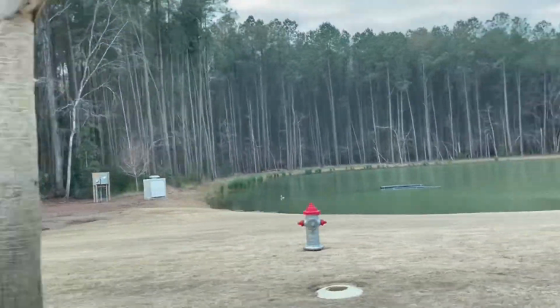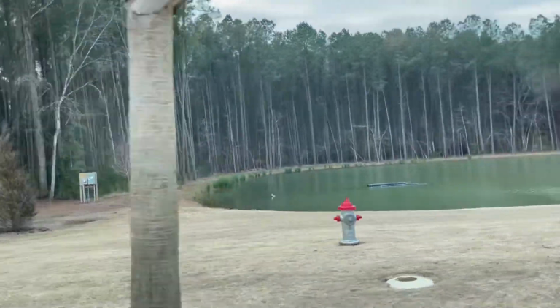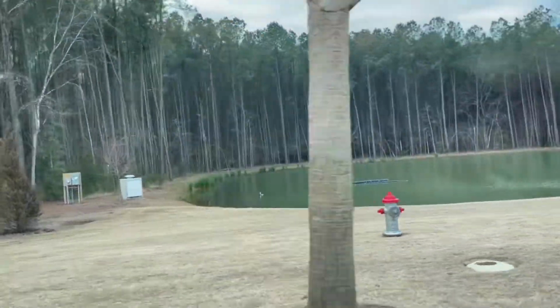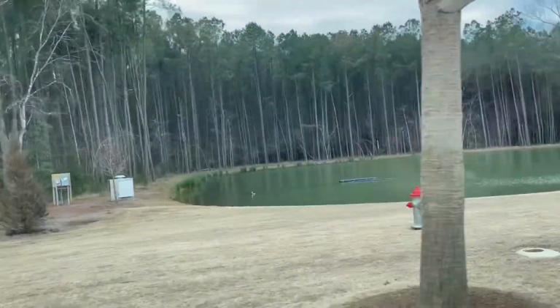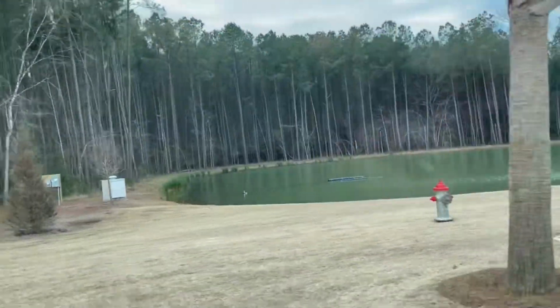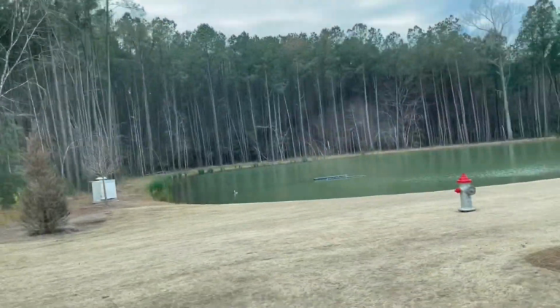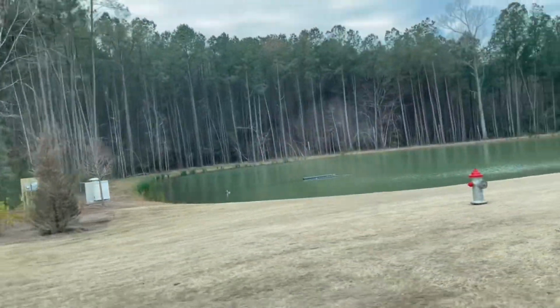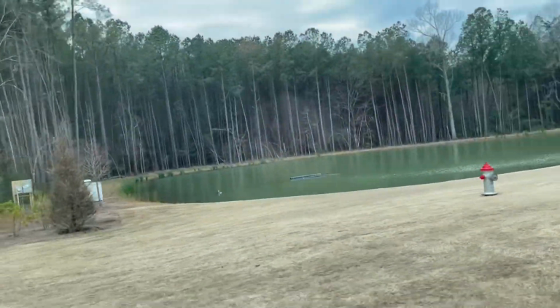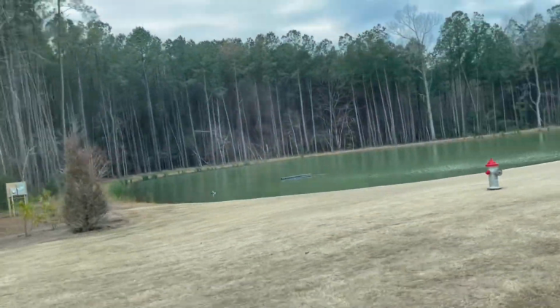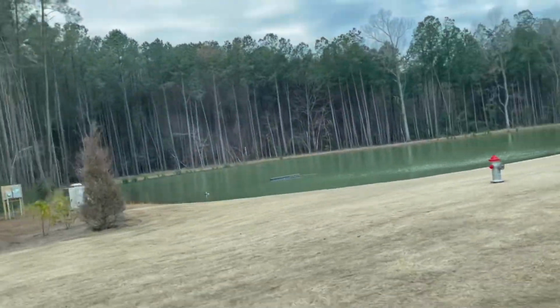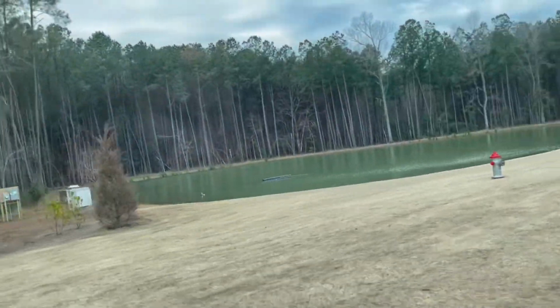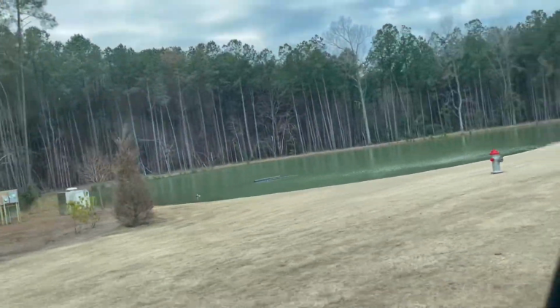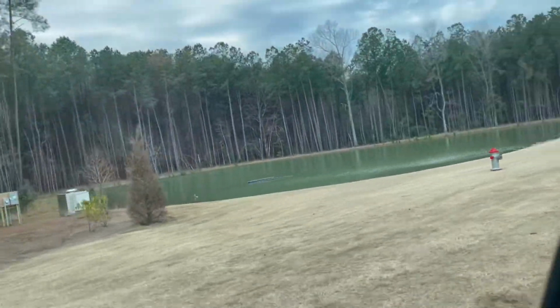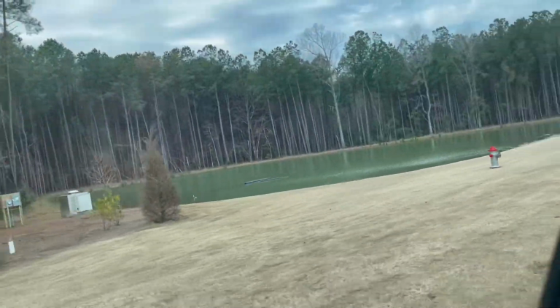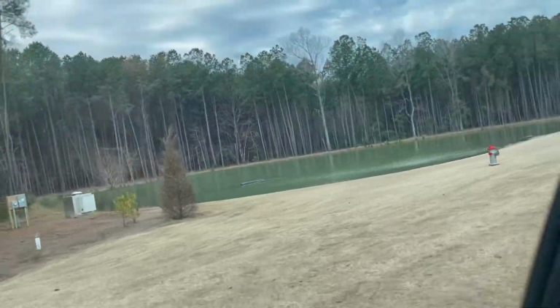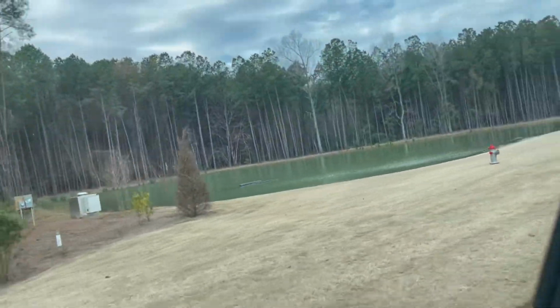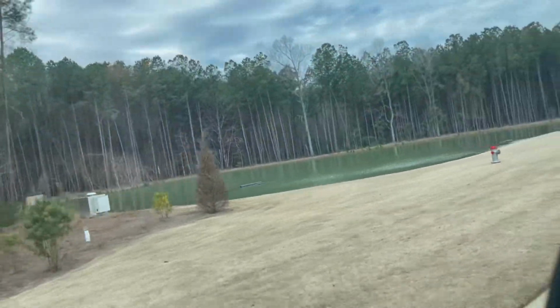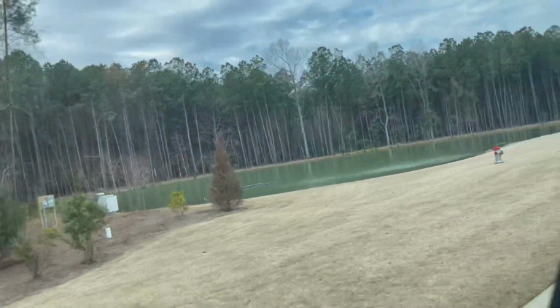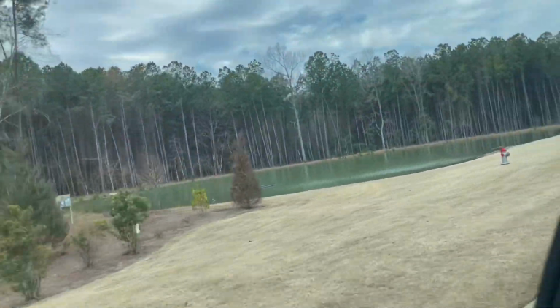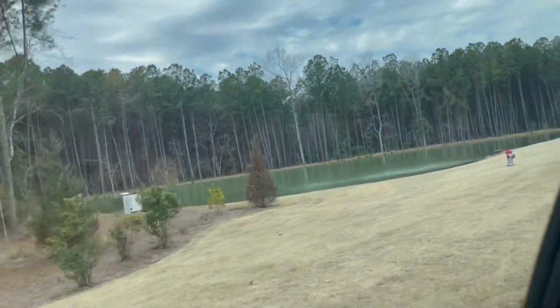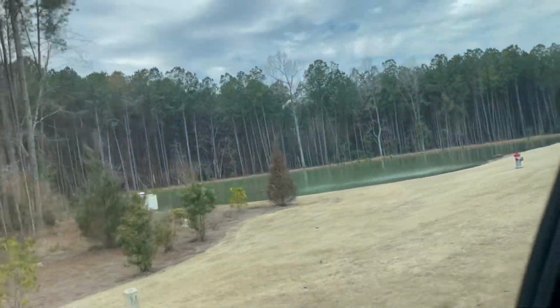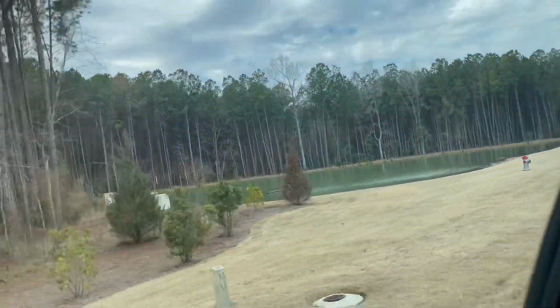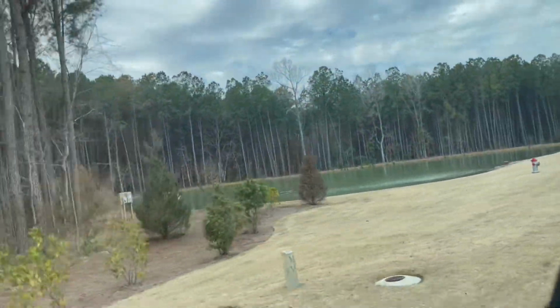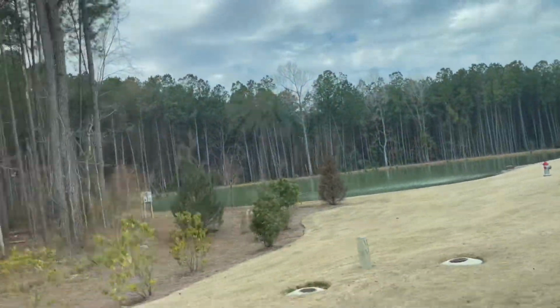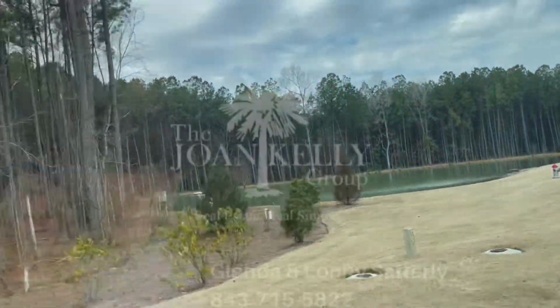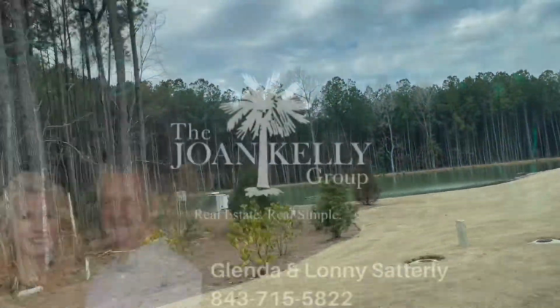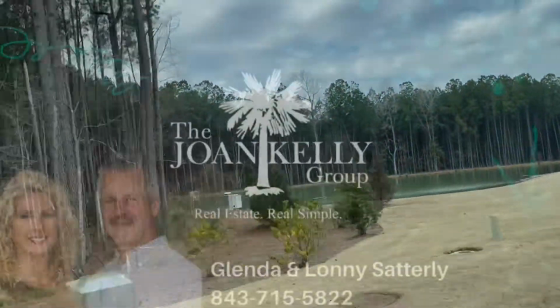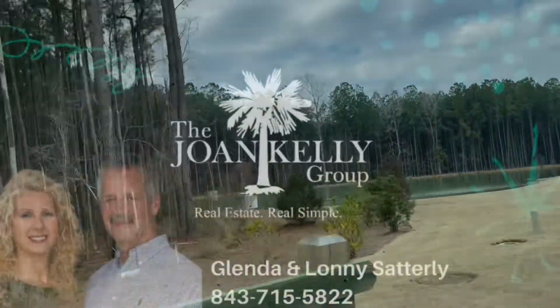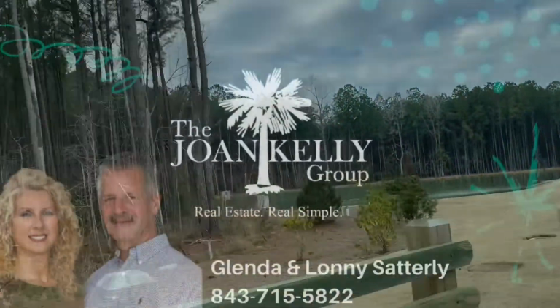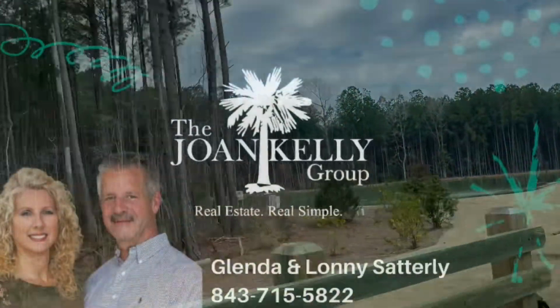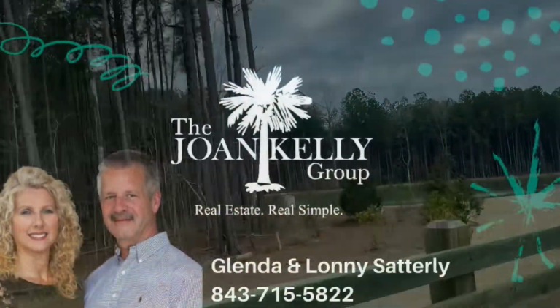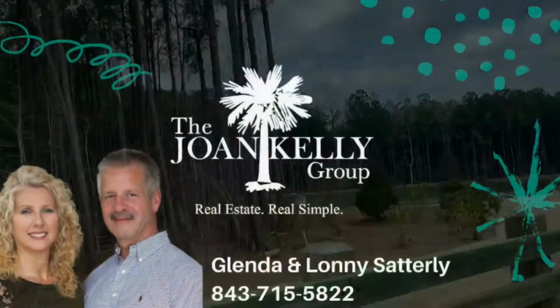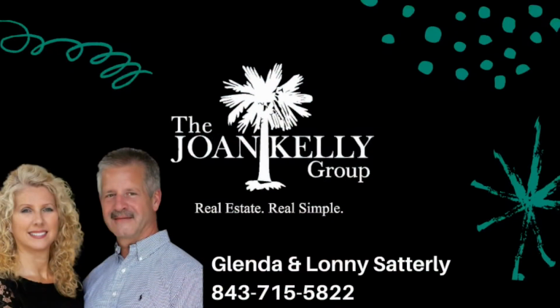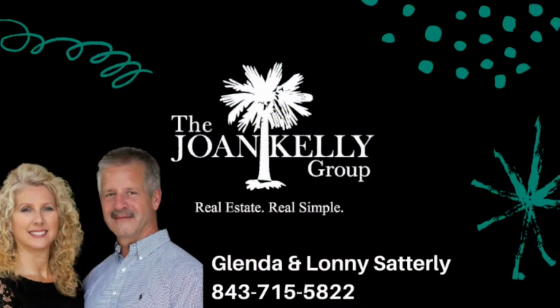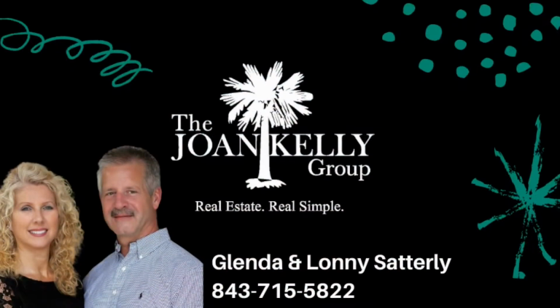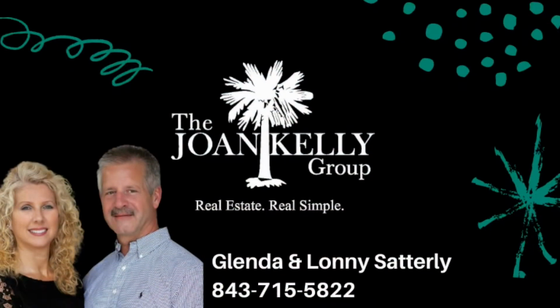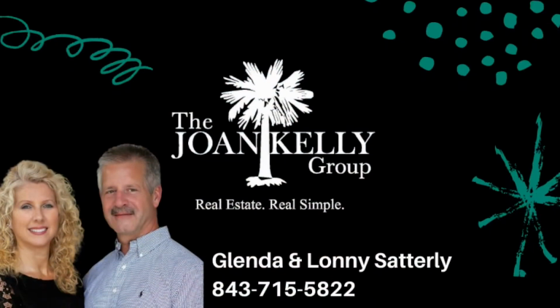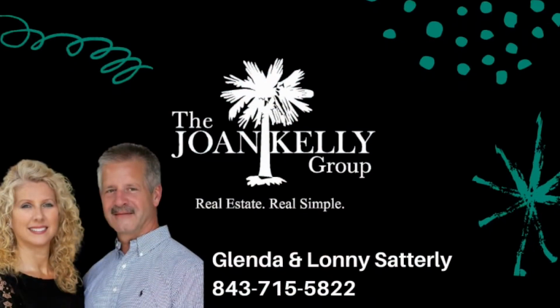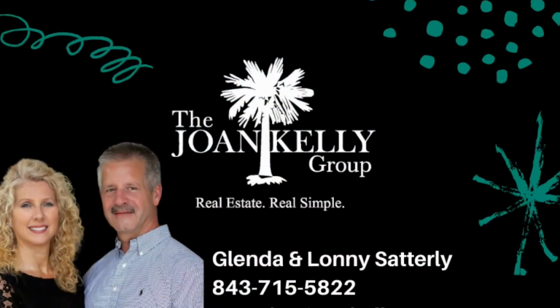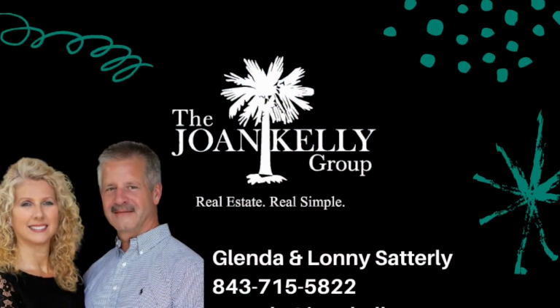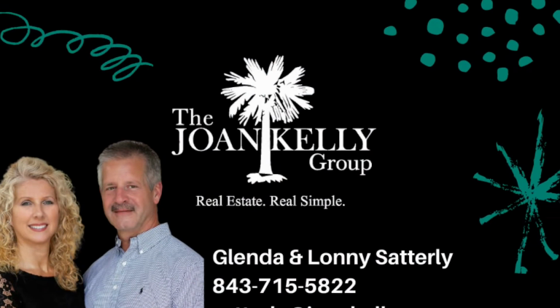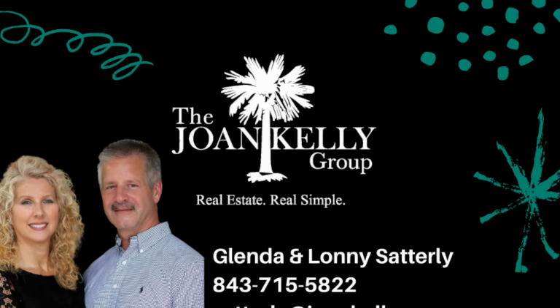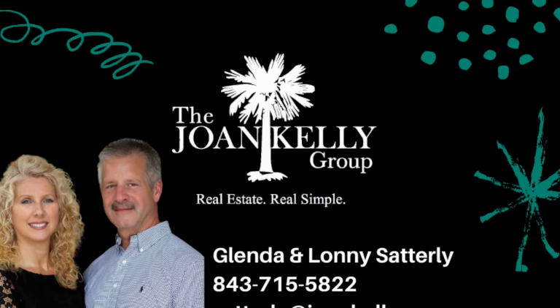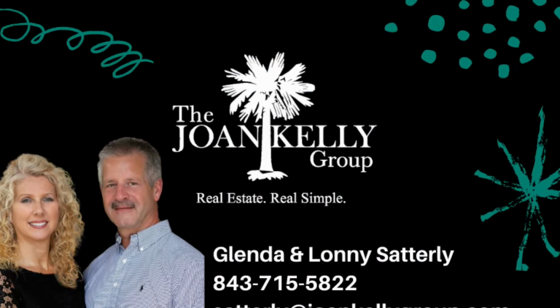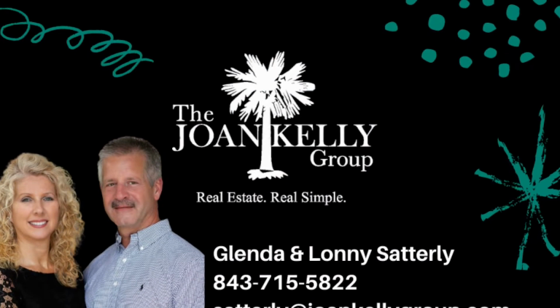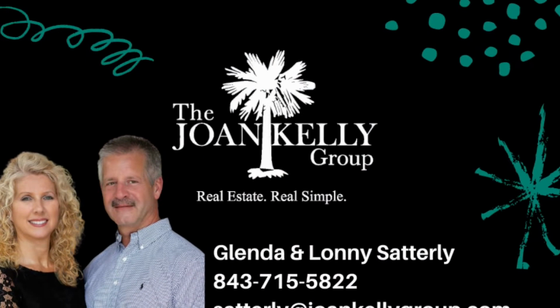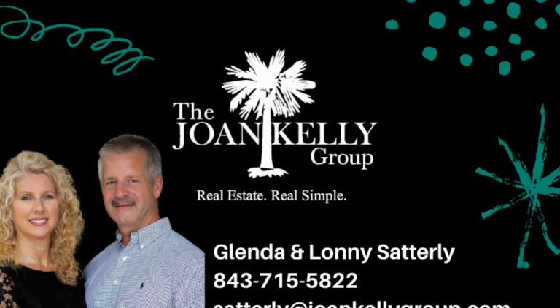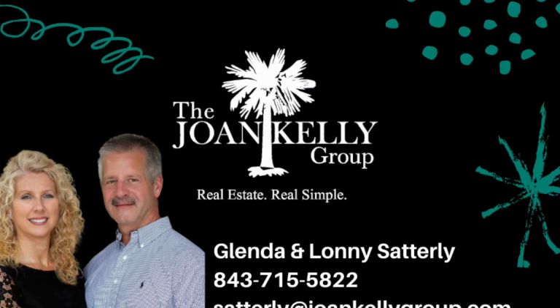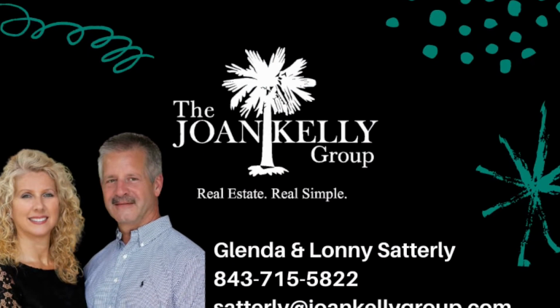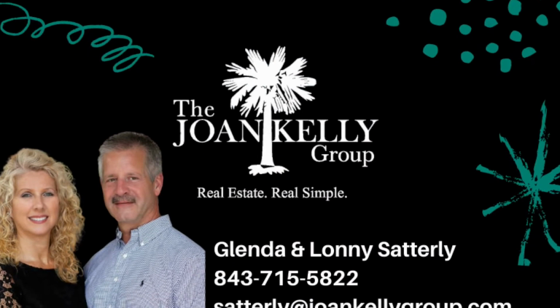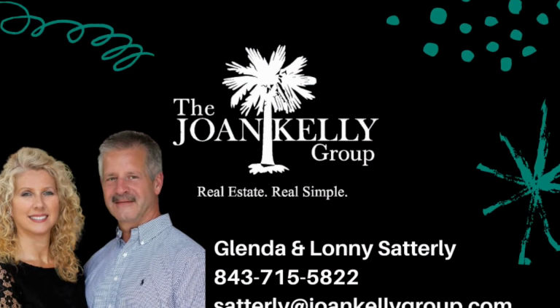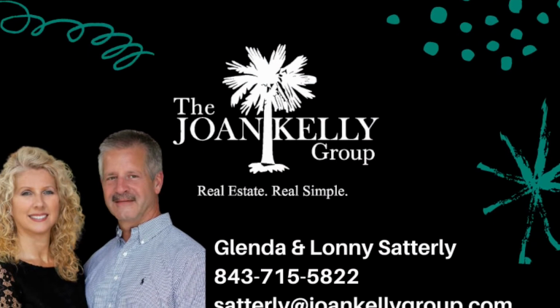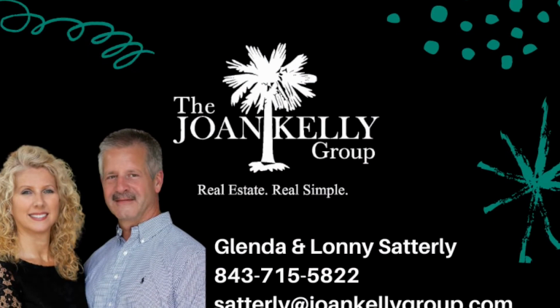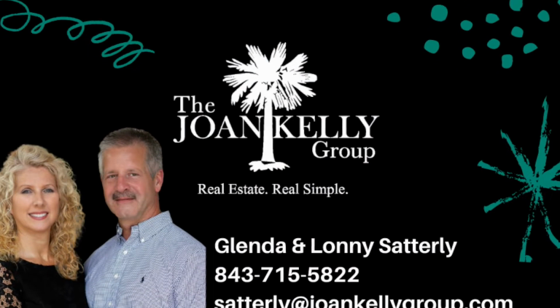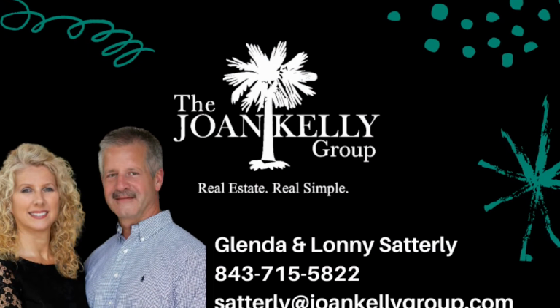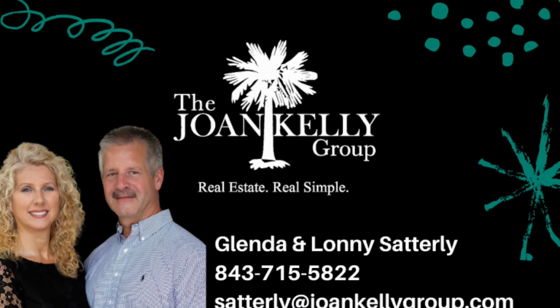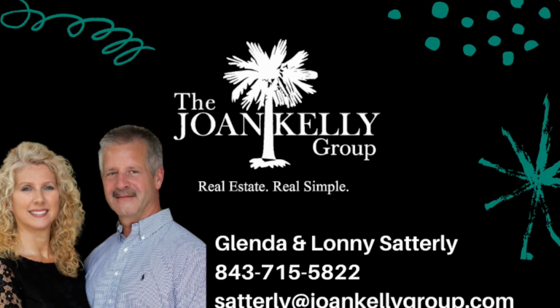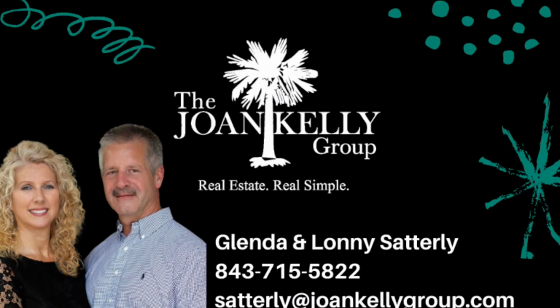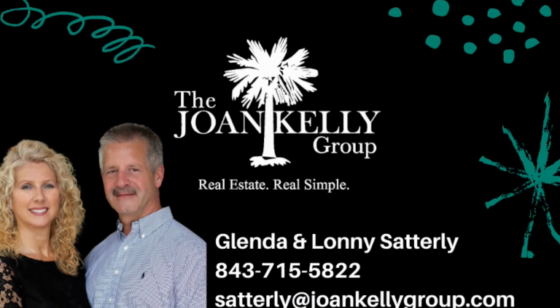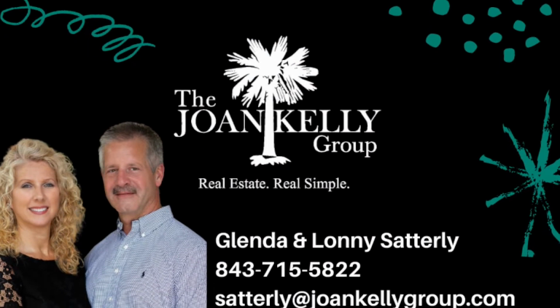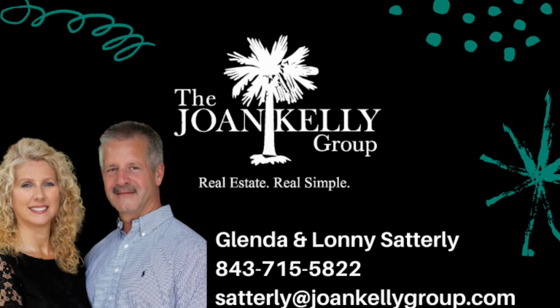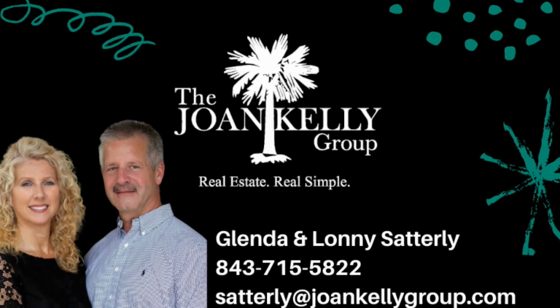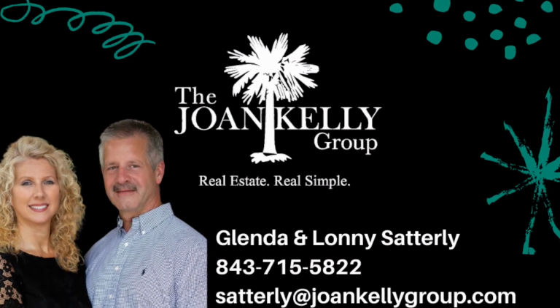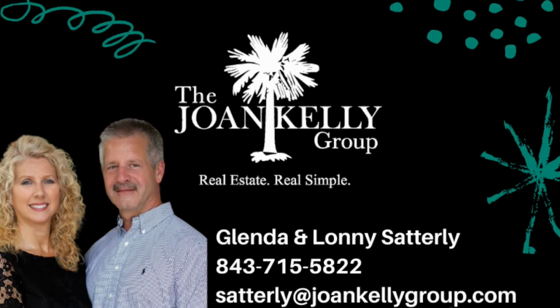If you have any questions, just give us a call at 843-715-5822. It's Glenda and Lonnie Satterley with Keller Williams.